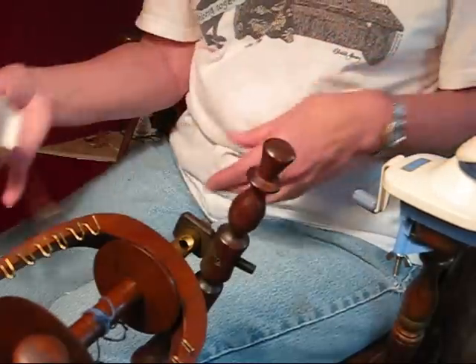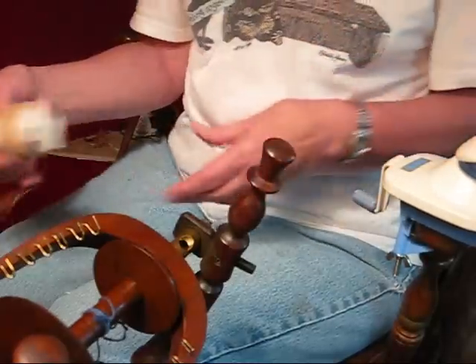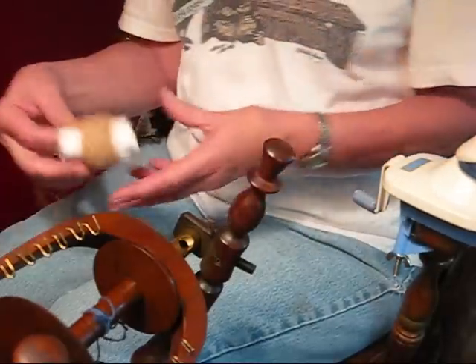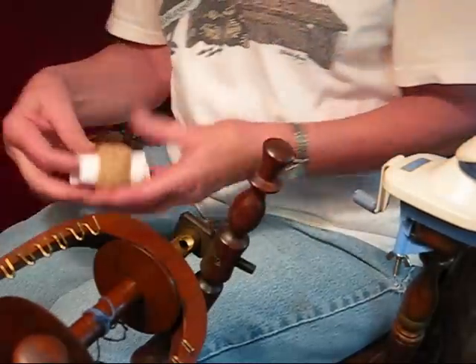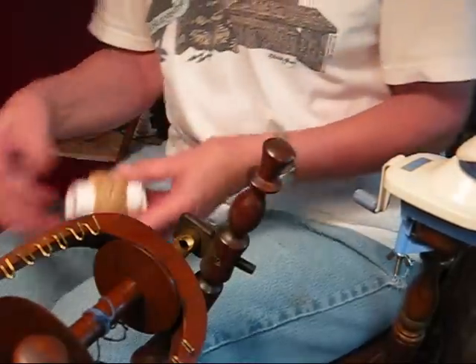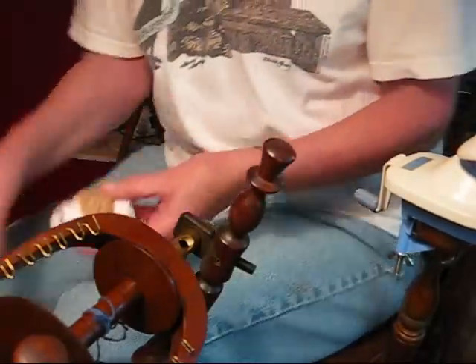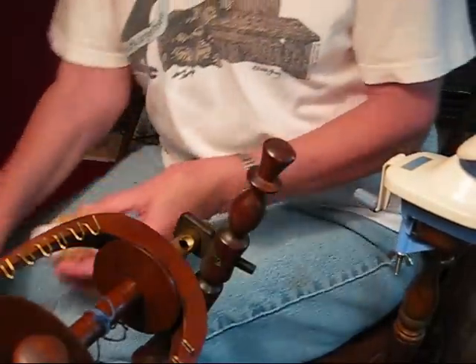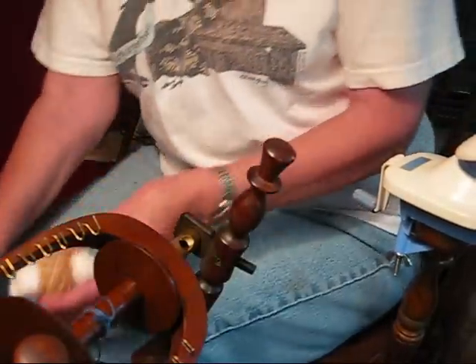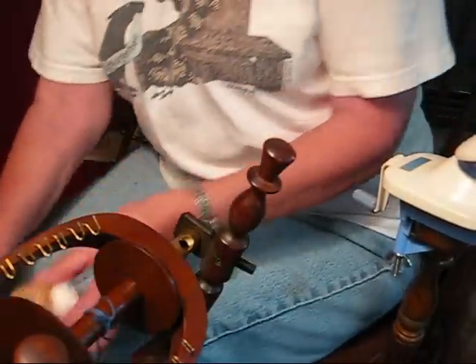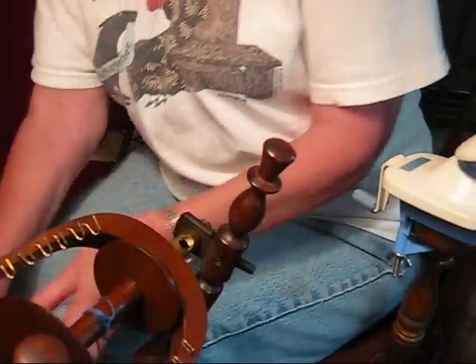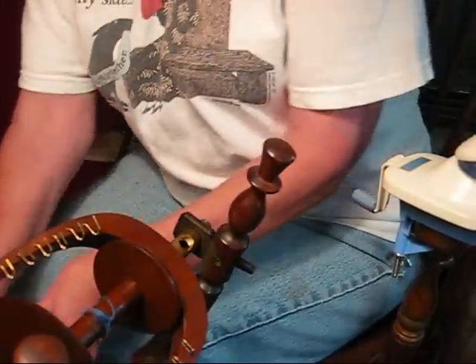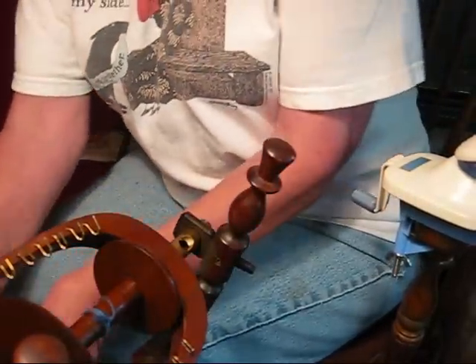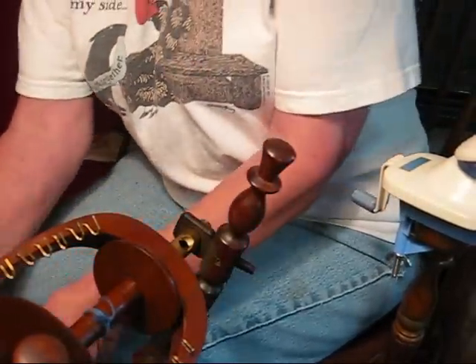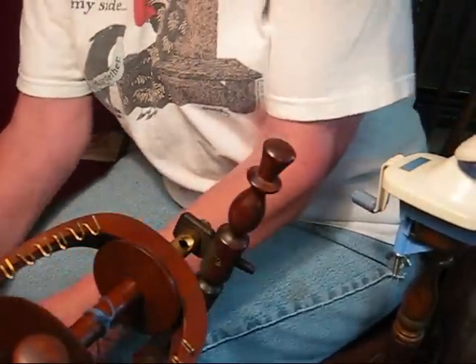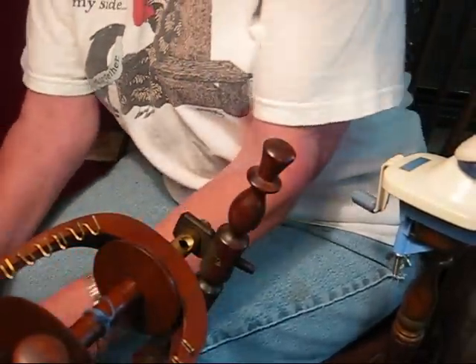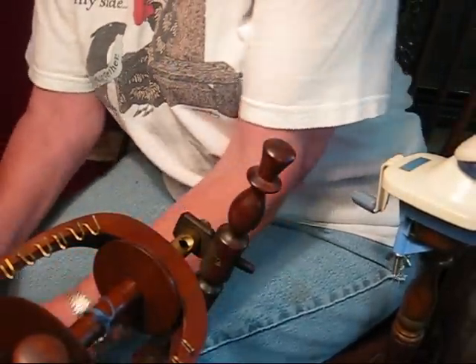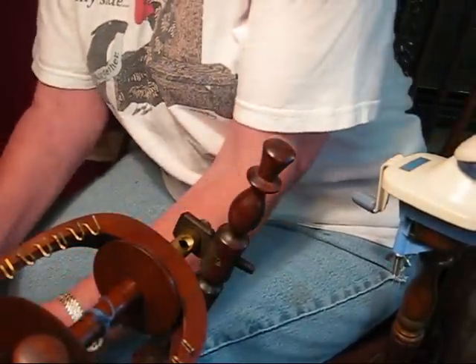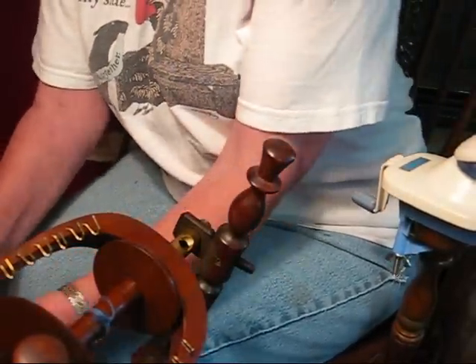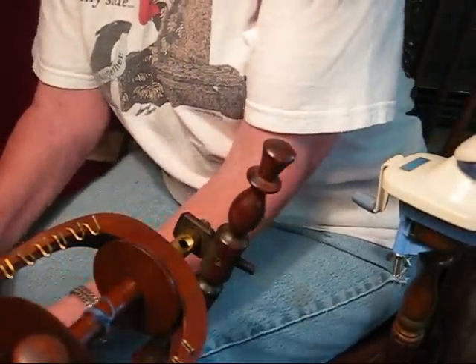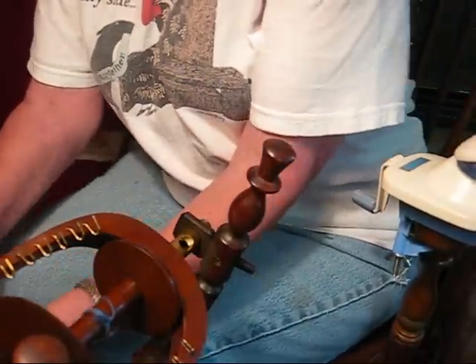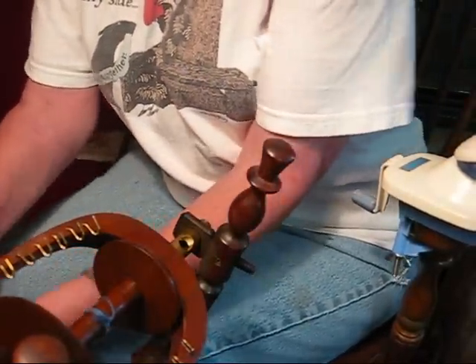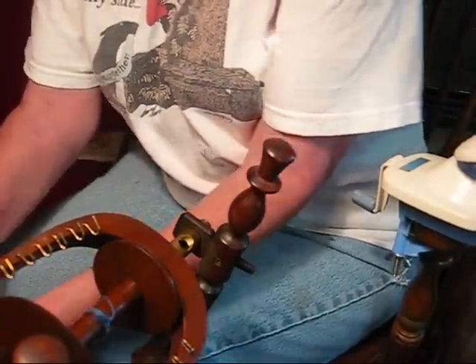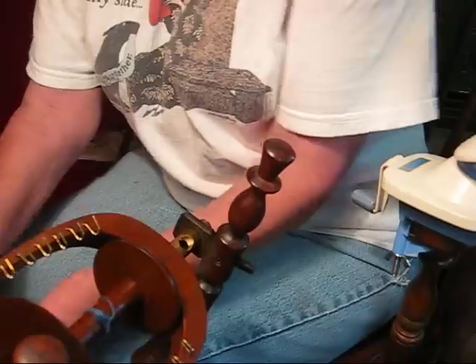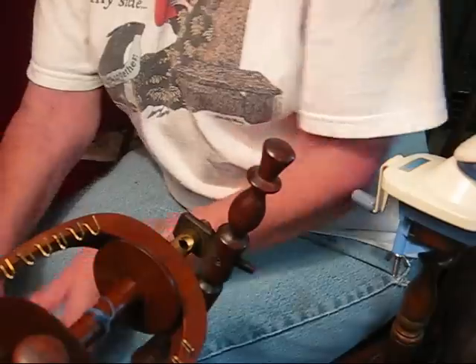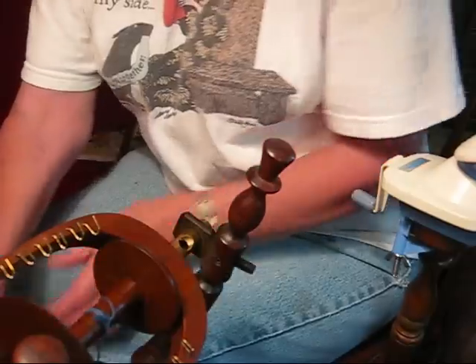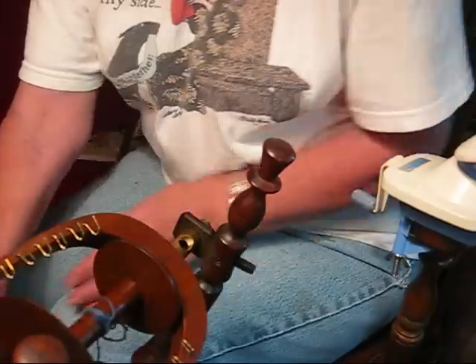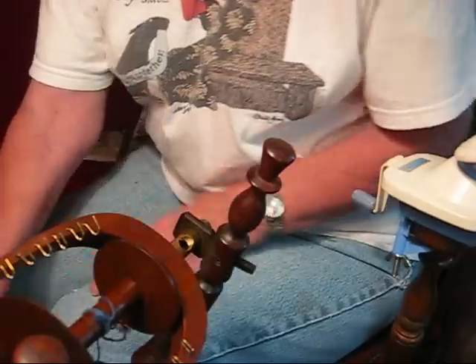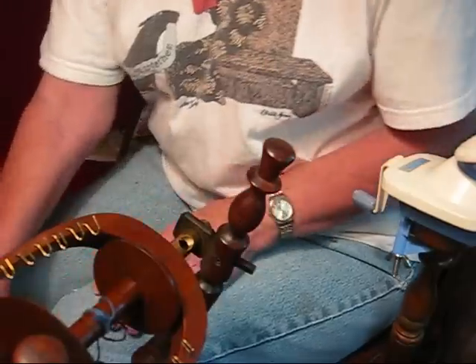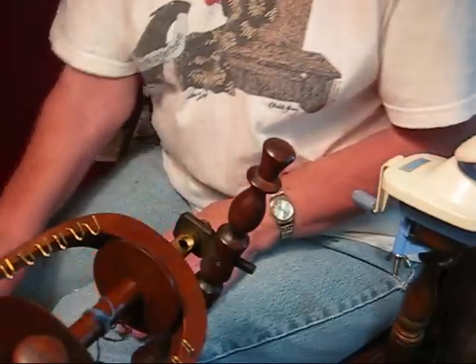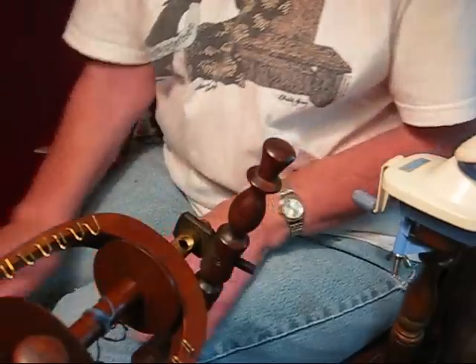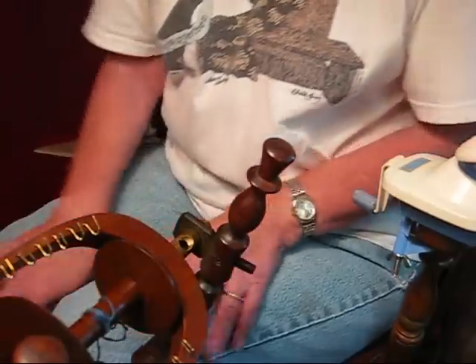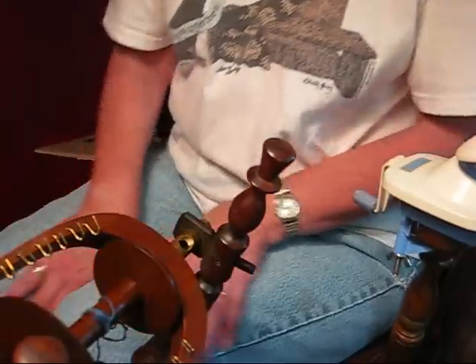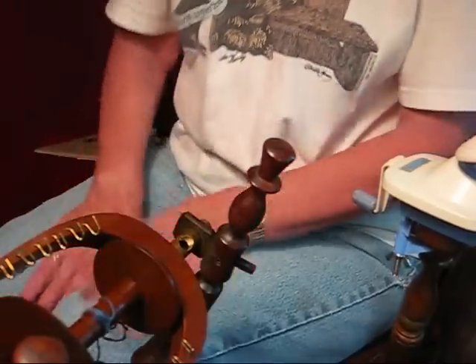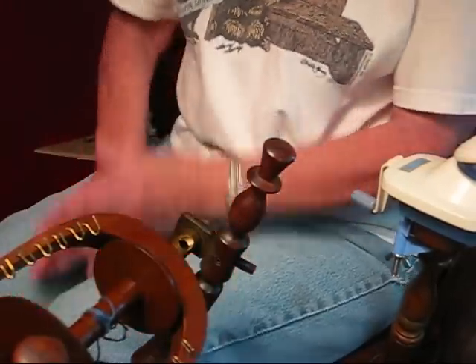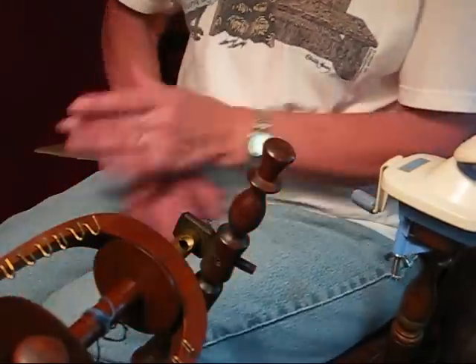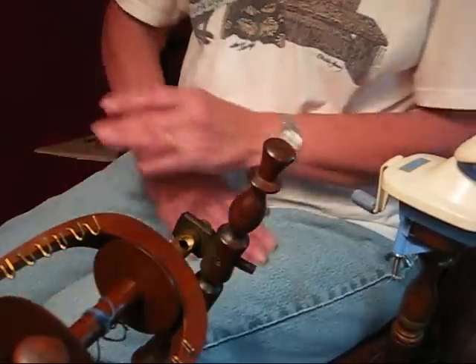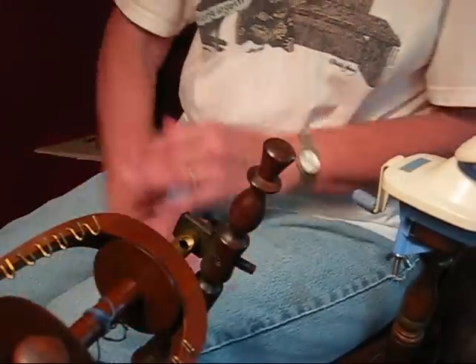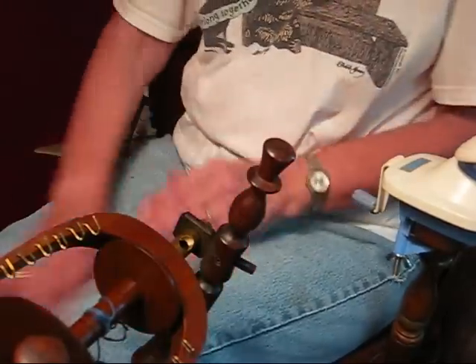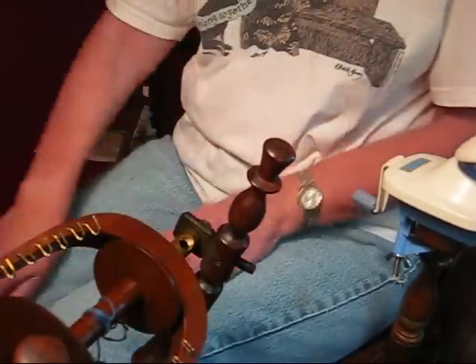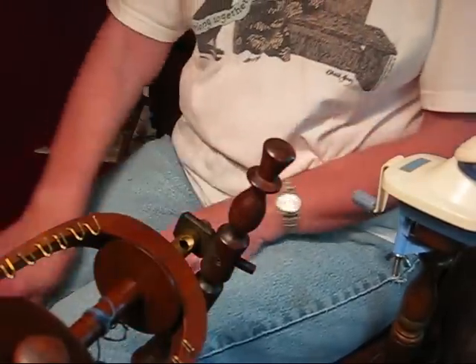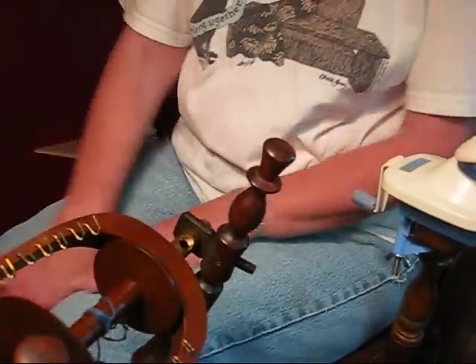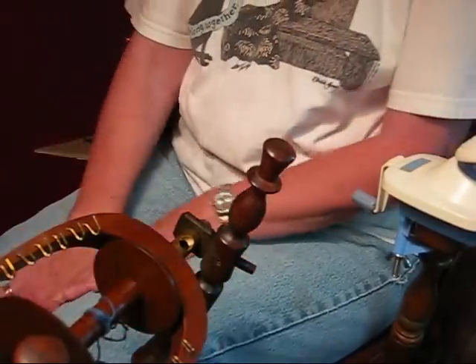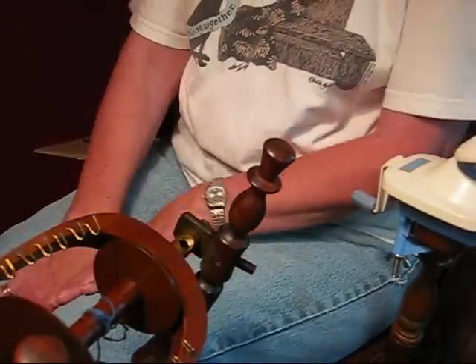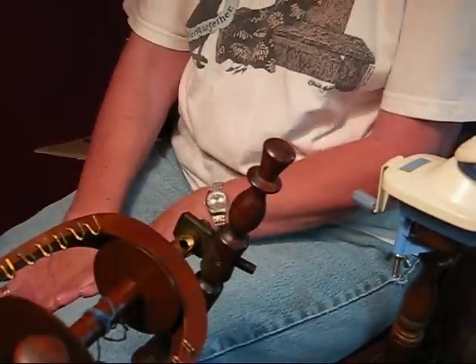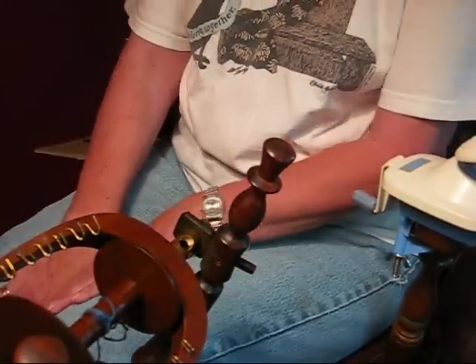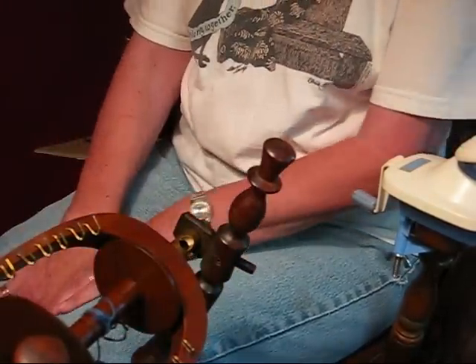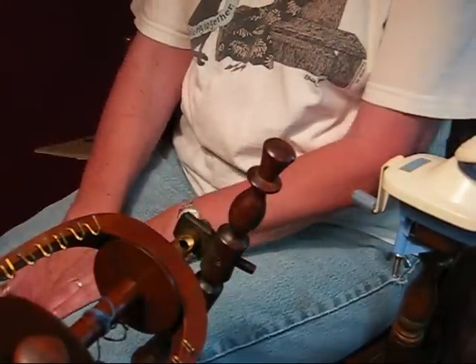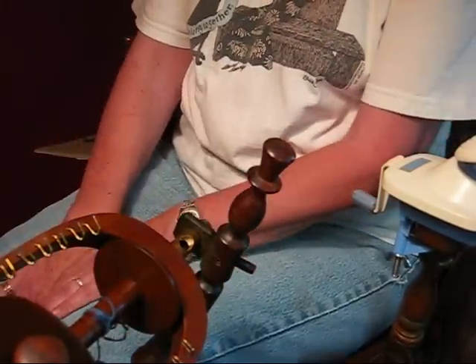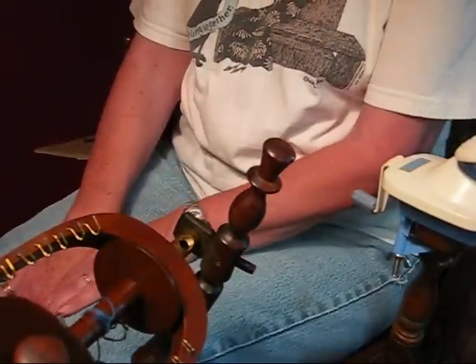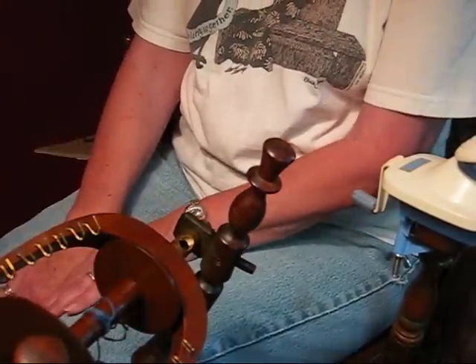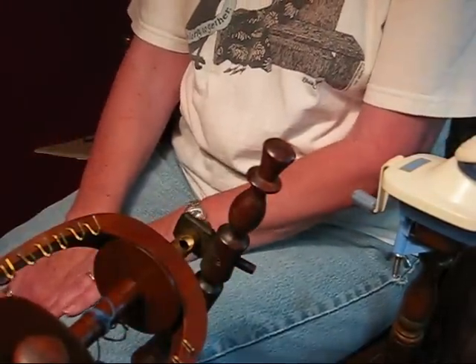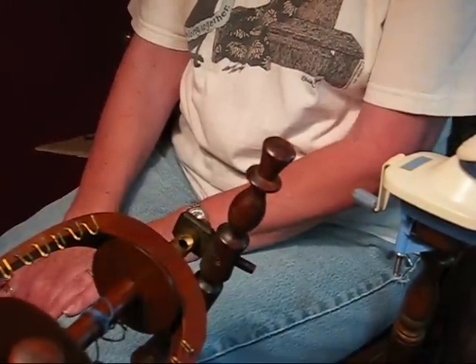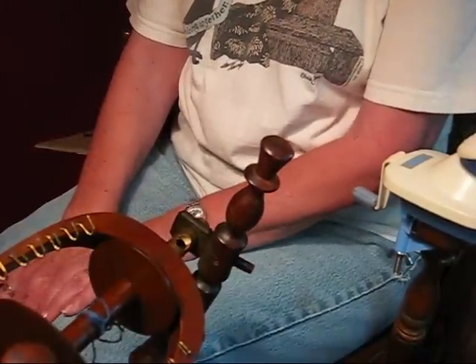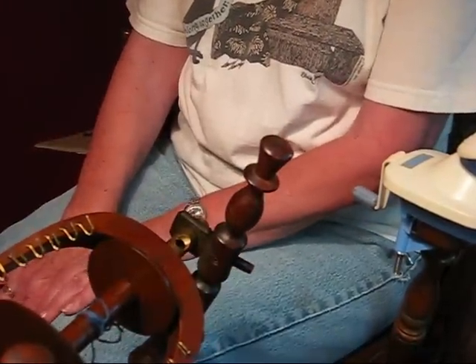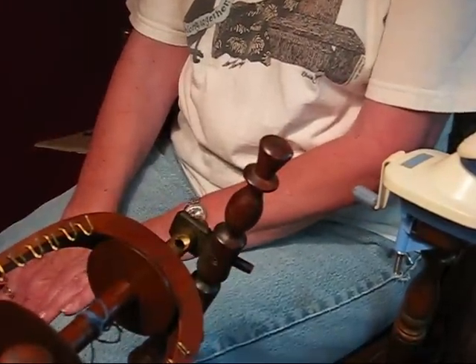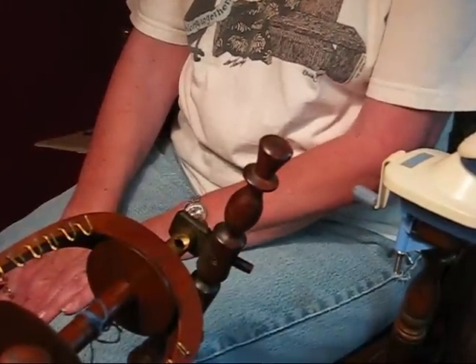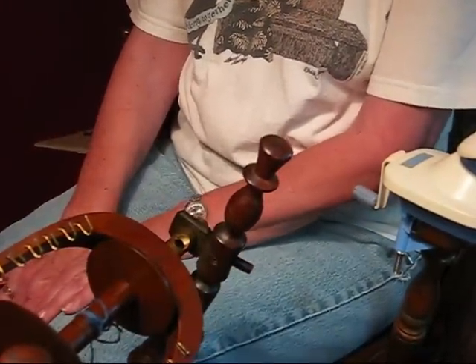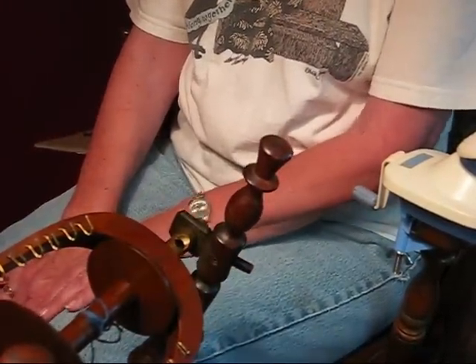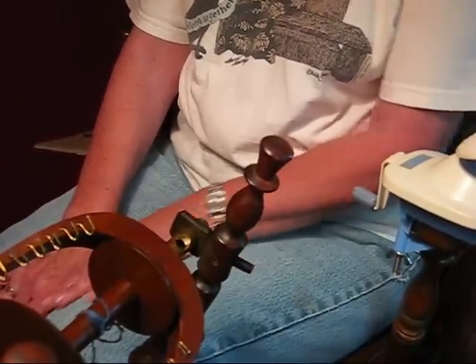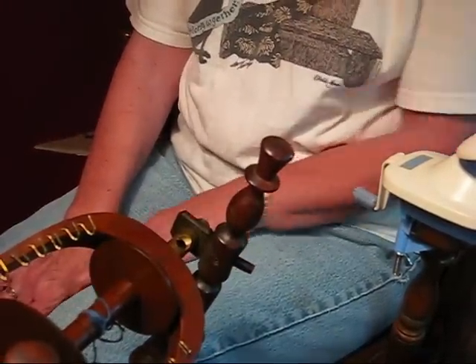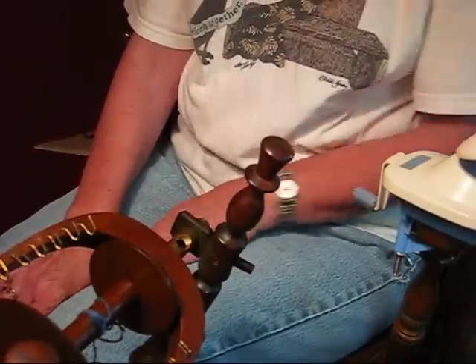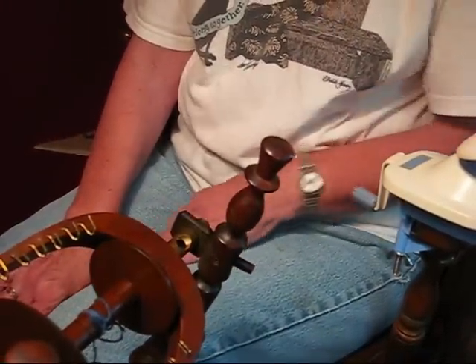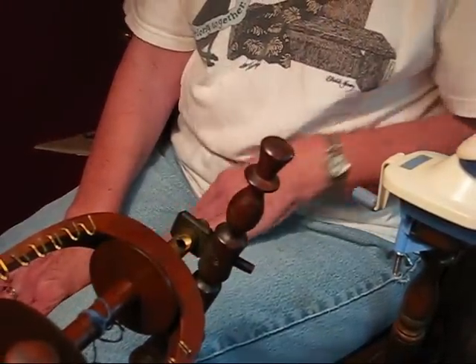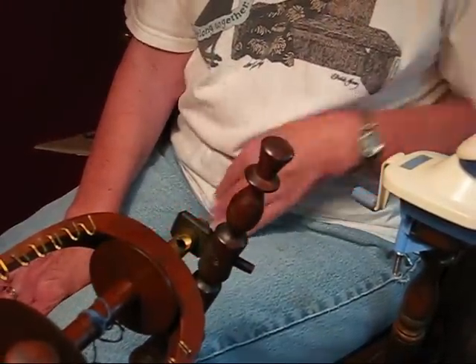Good luck. I'm not a cotton expert, but I hope this helps you get started. Cotton is a lot of fun.